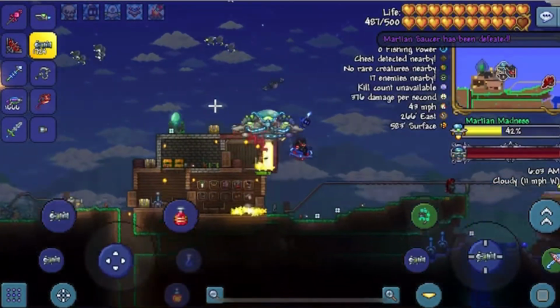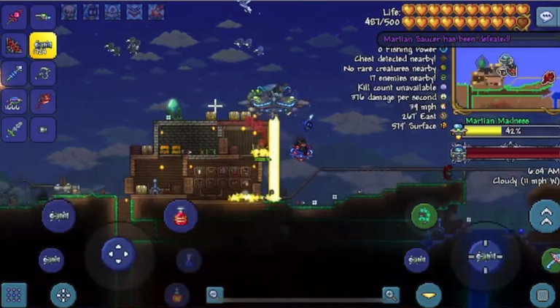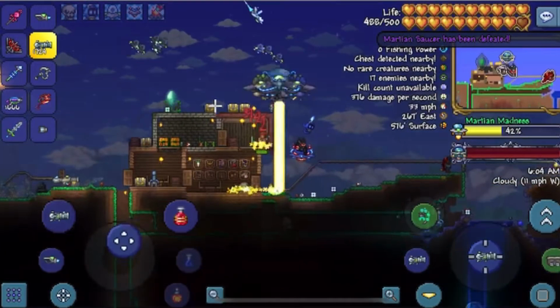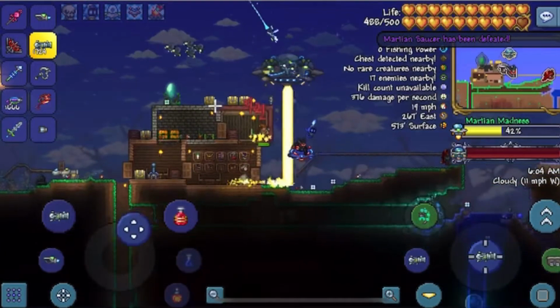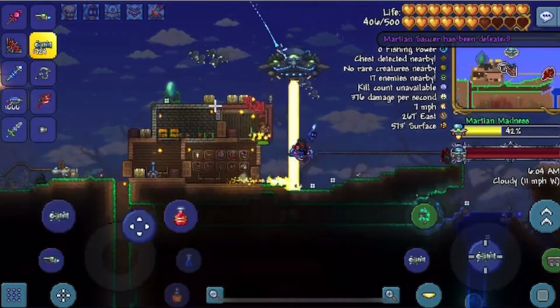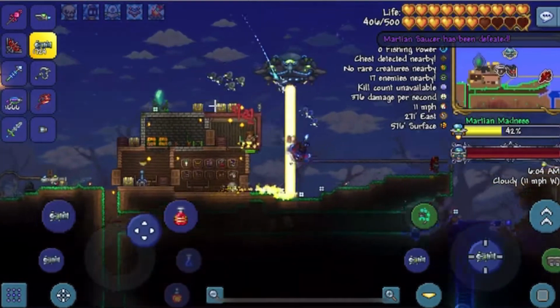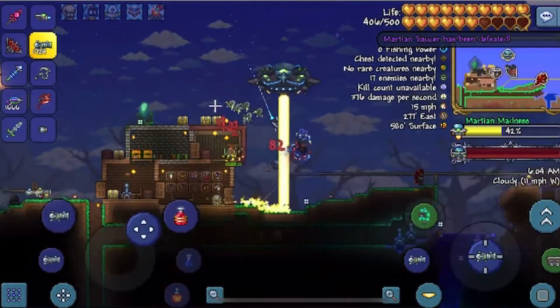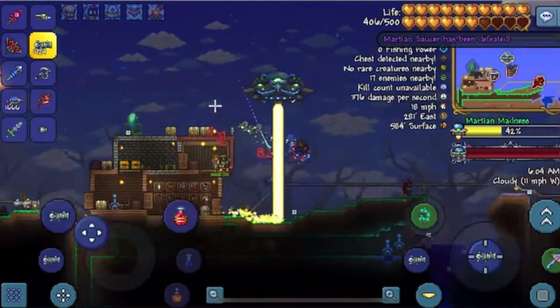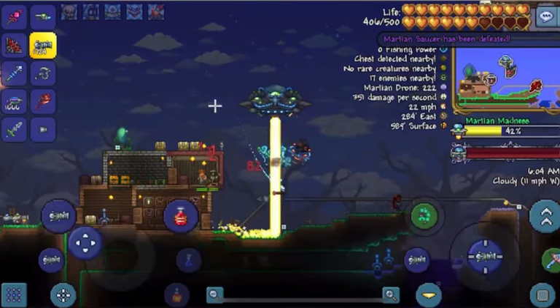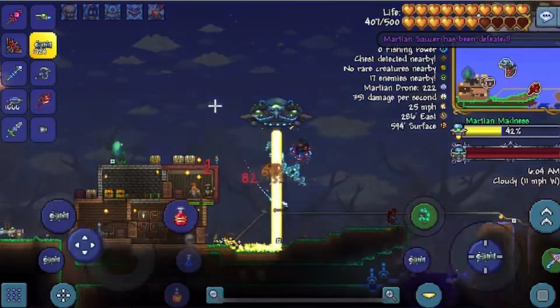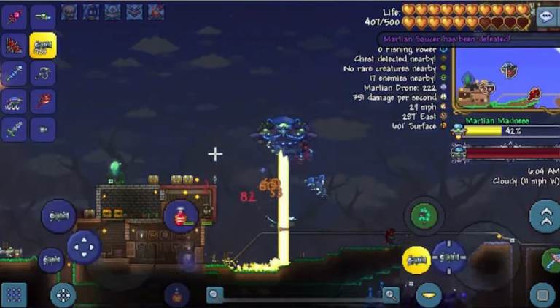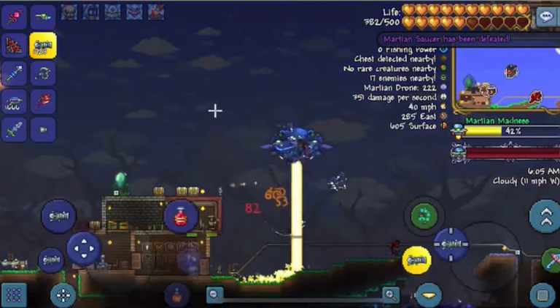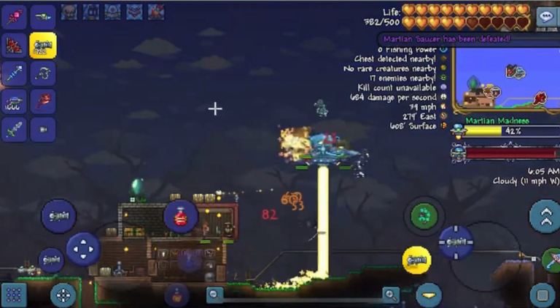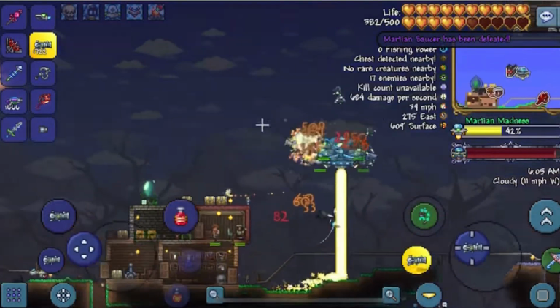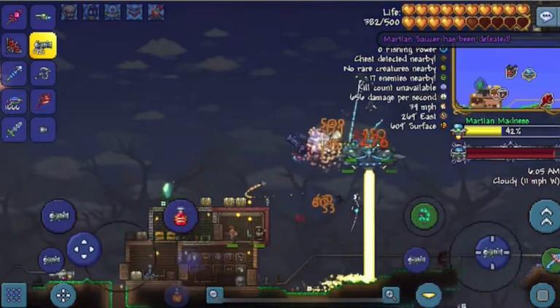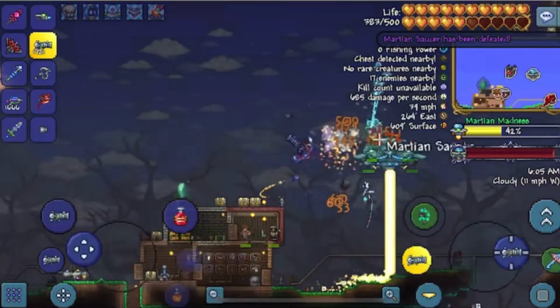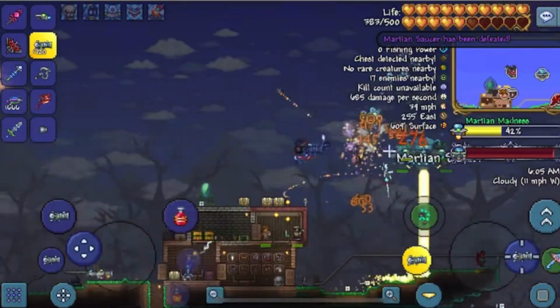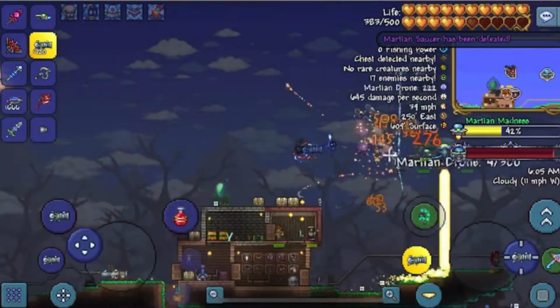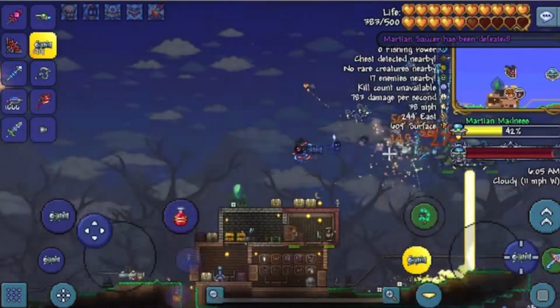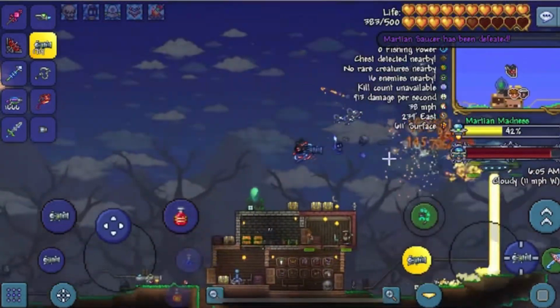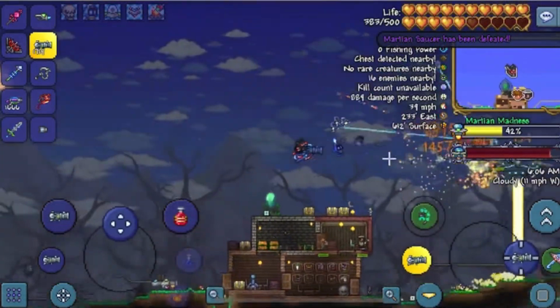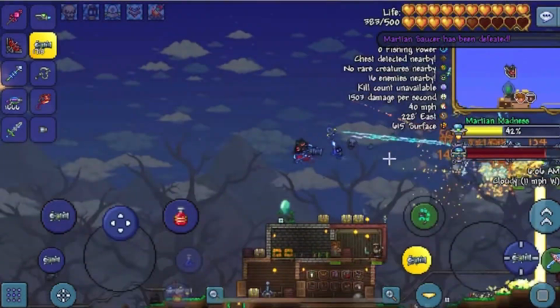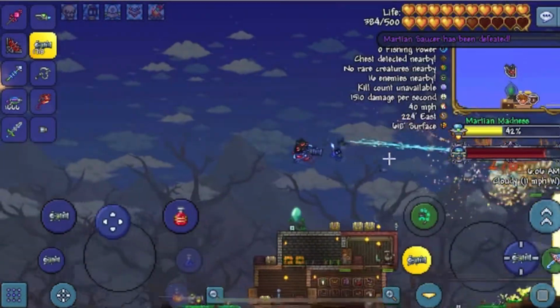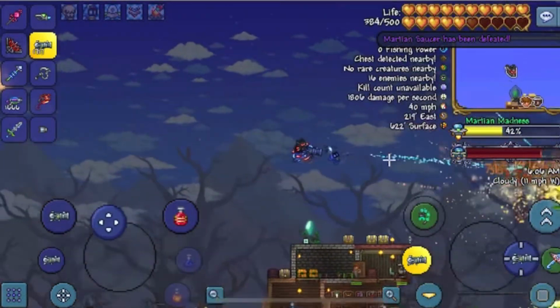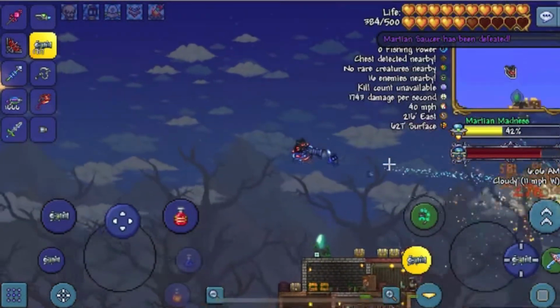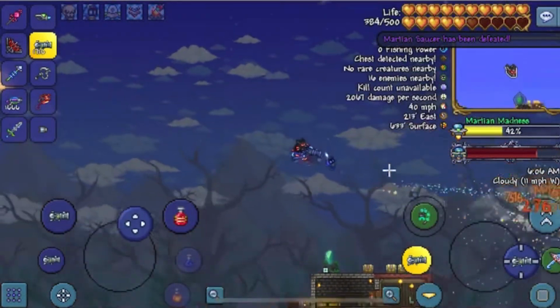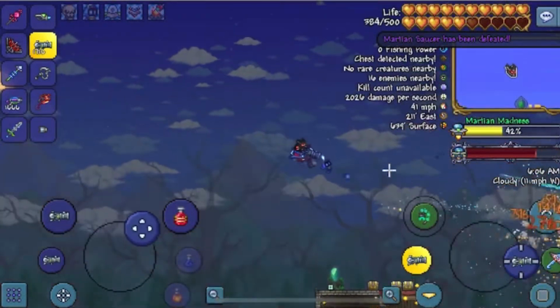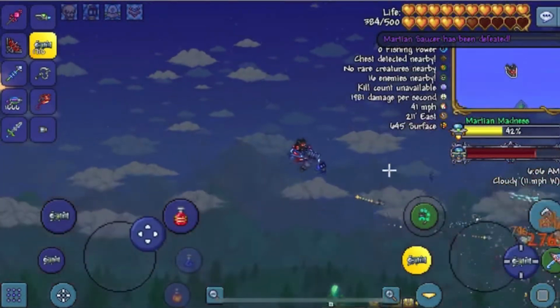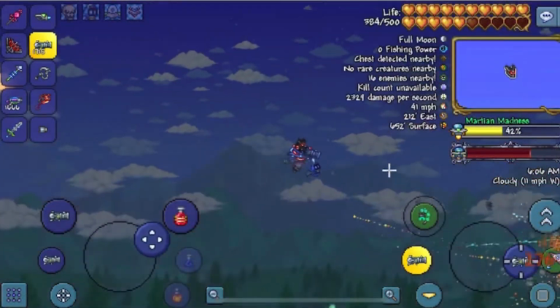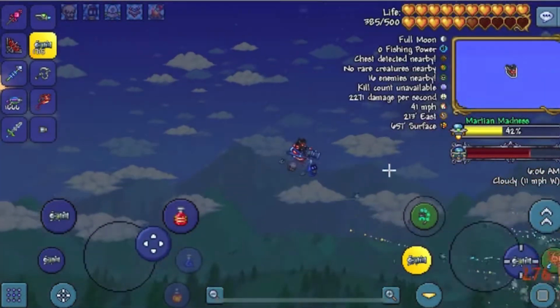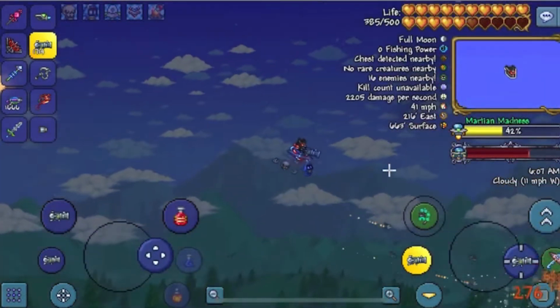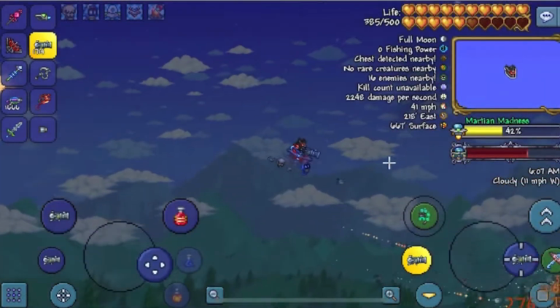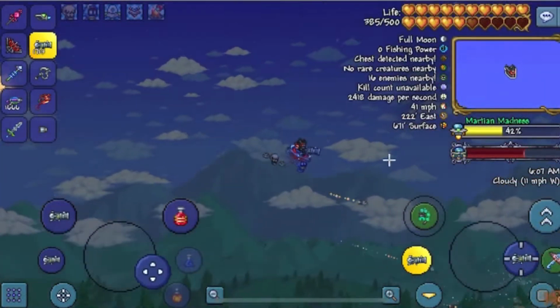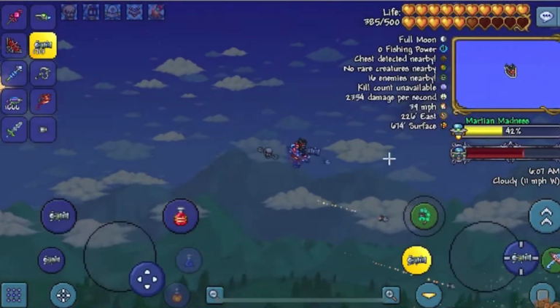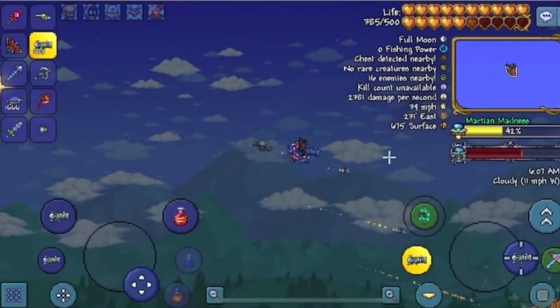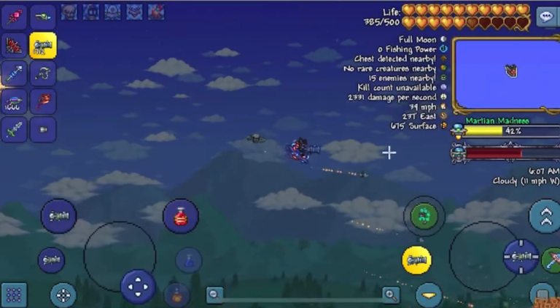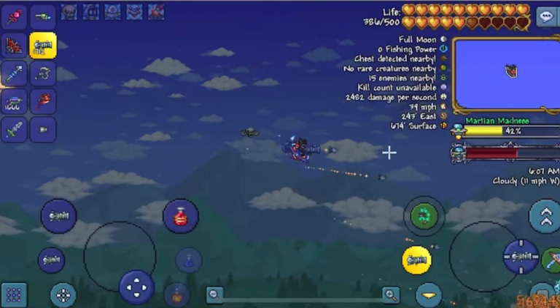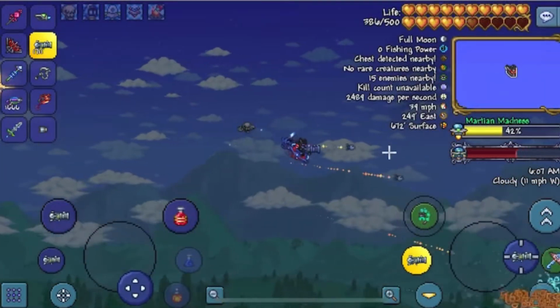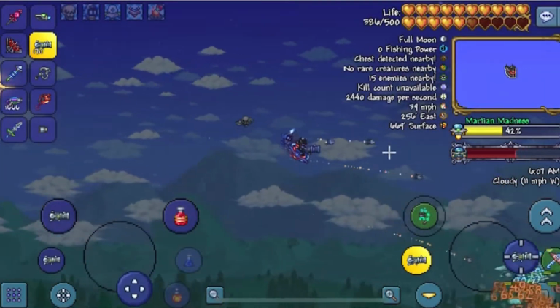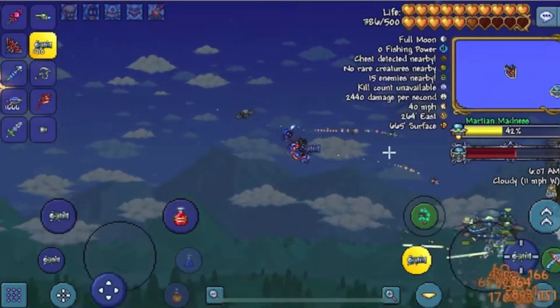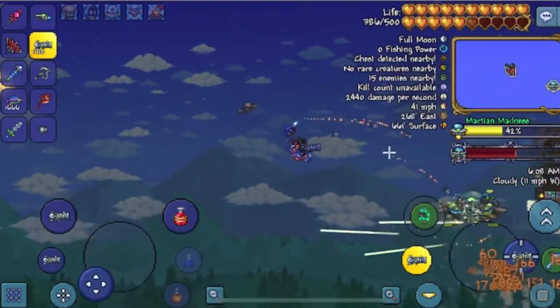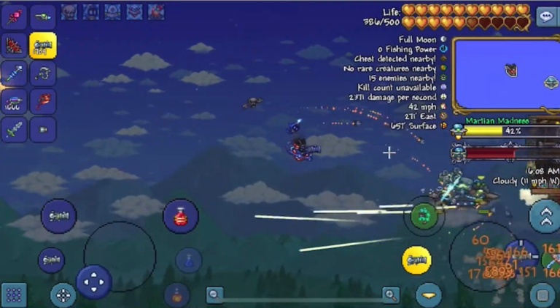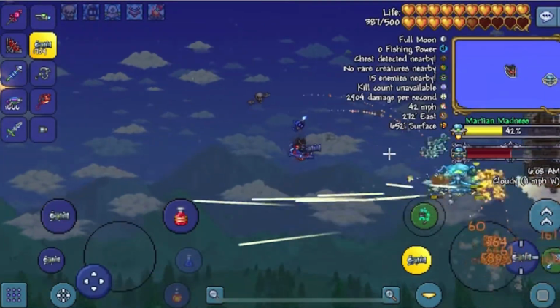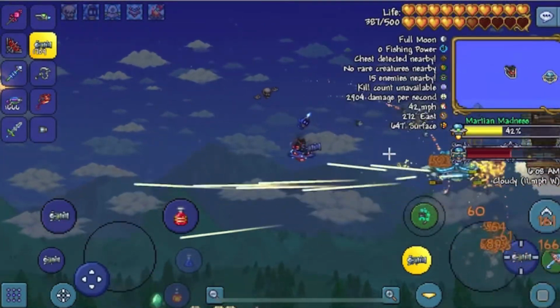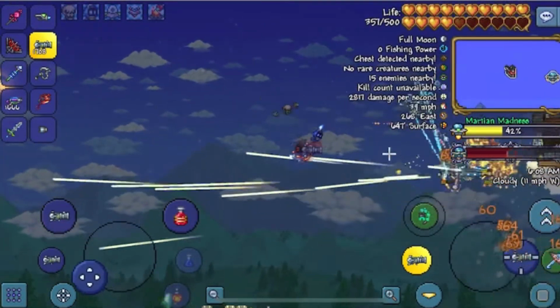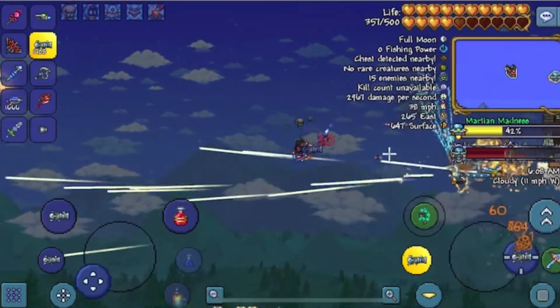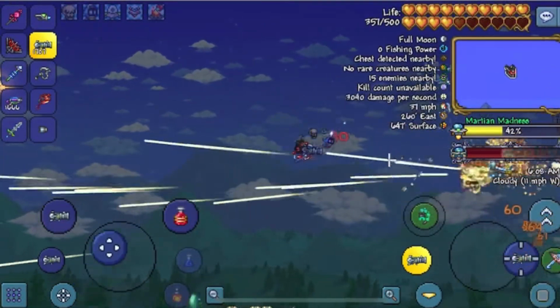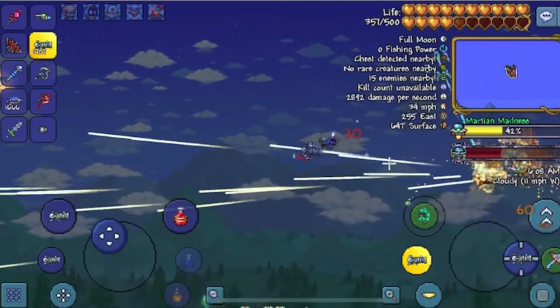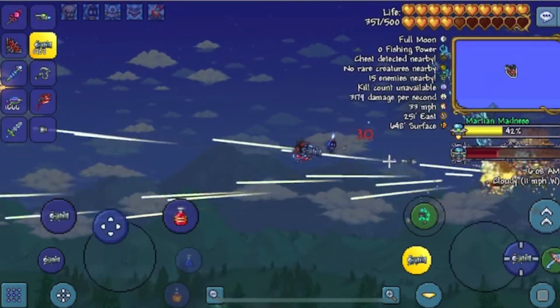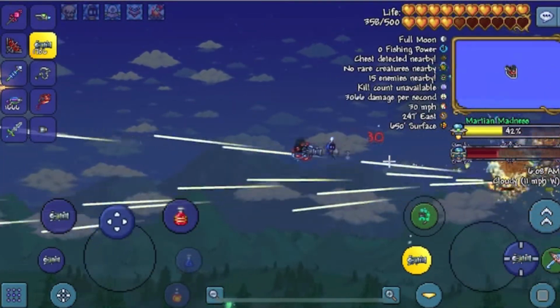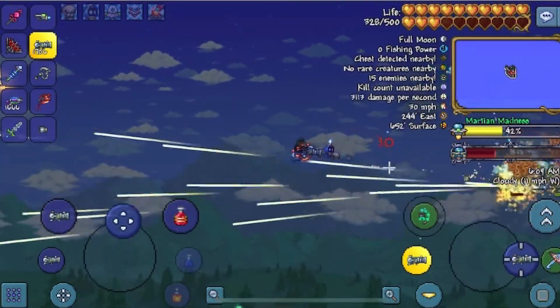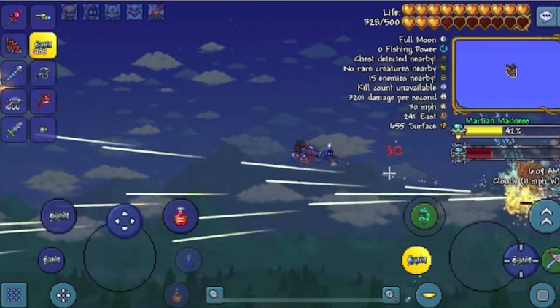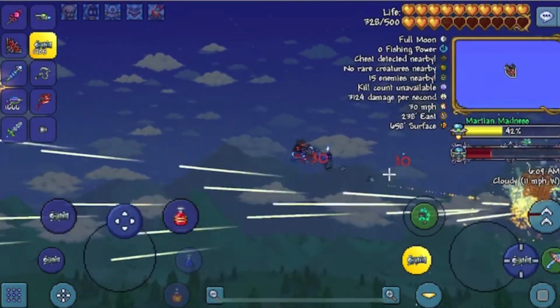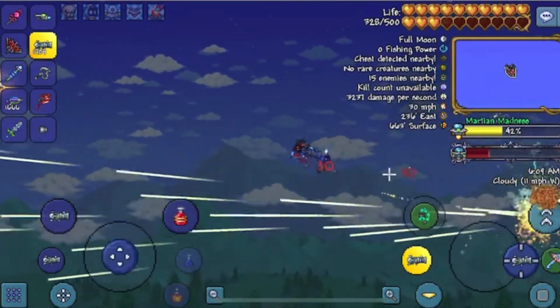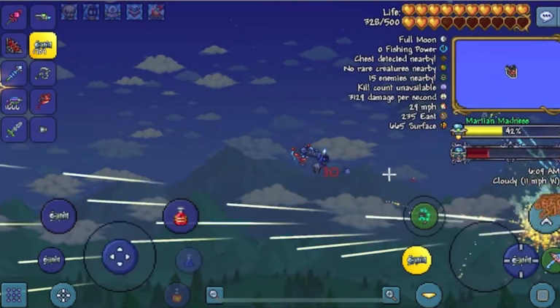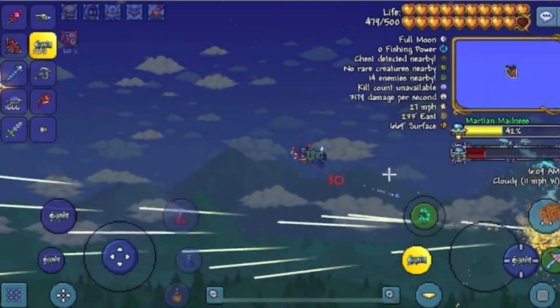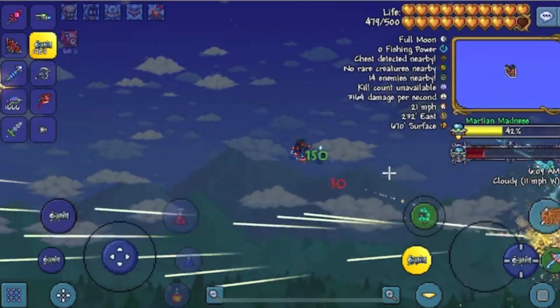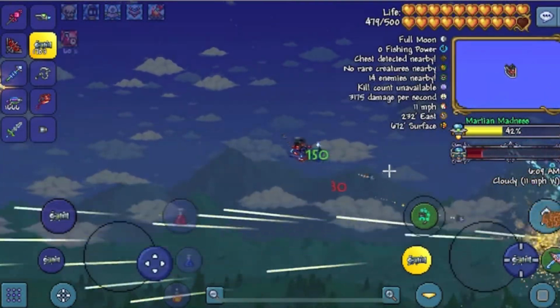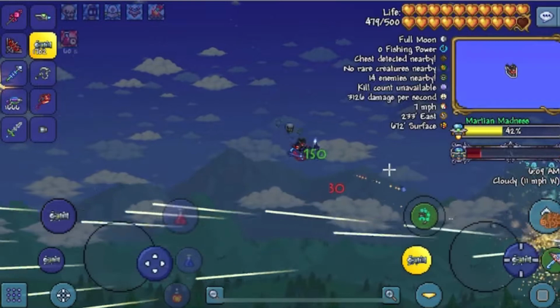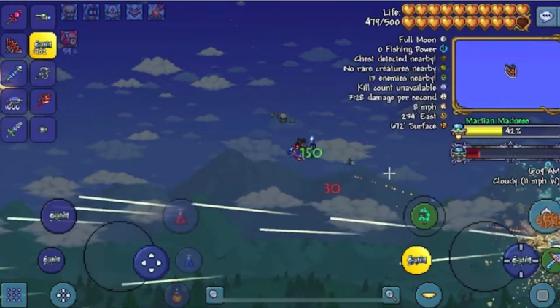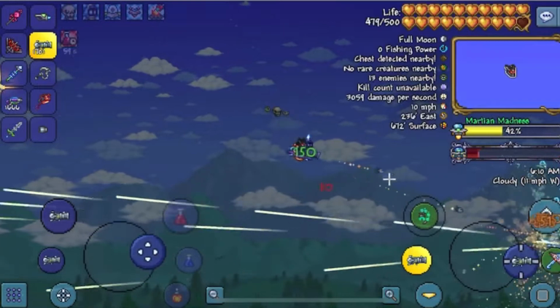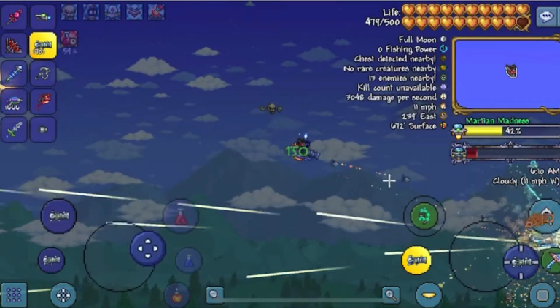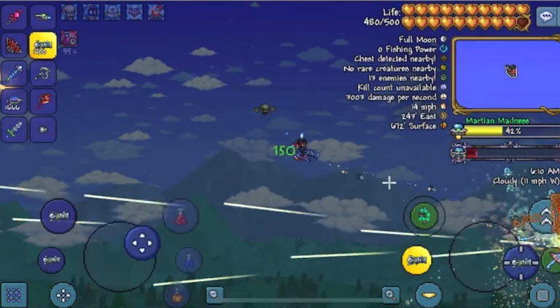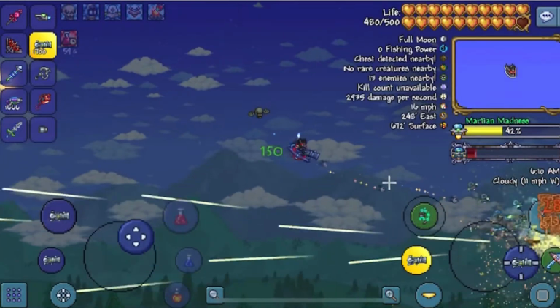And that's how you get pretty much all the items I have in my inventory, except for the charge cannon and the drill — well, out of the items I told you you can get from this event.